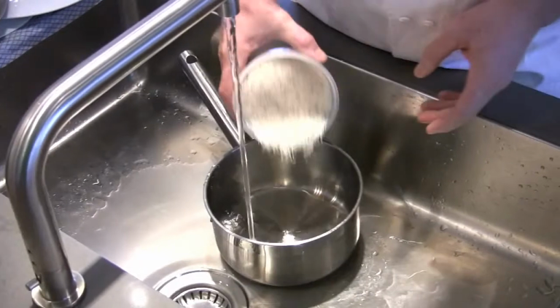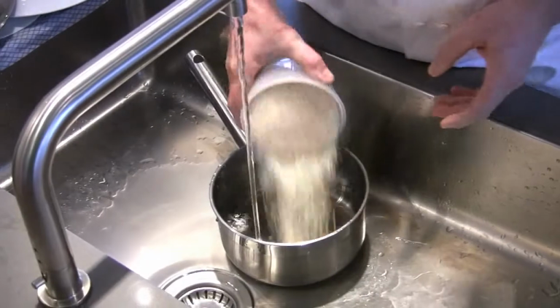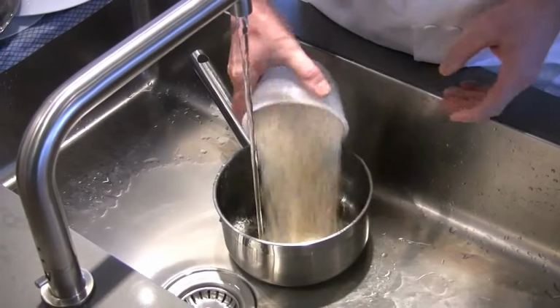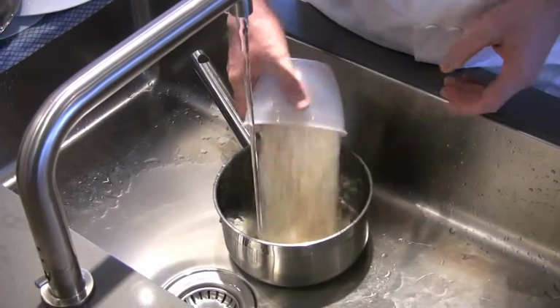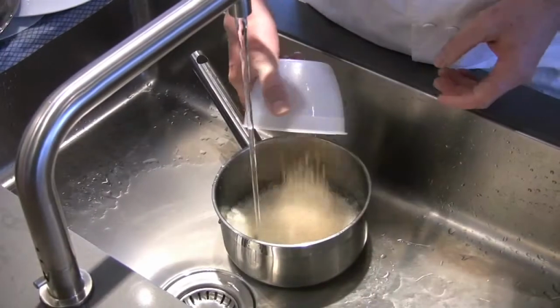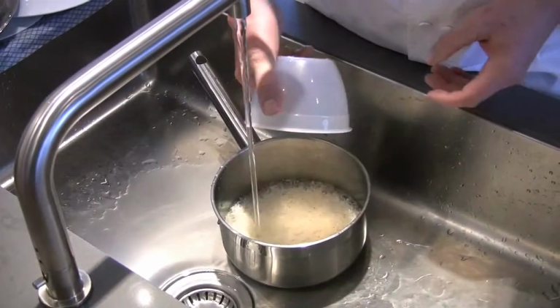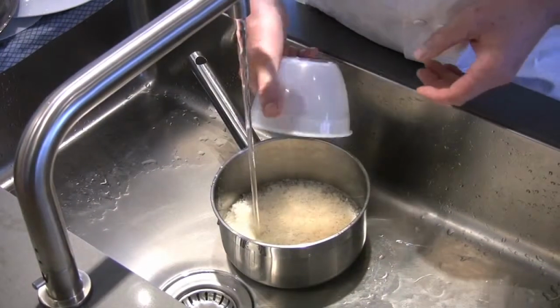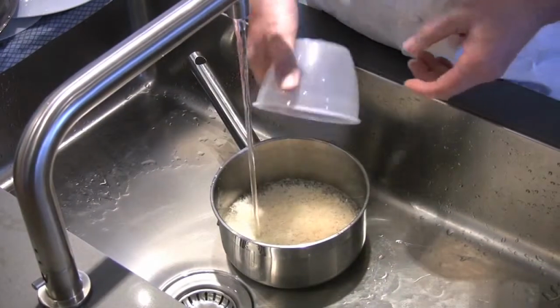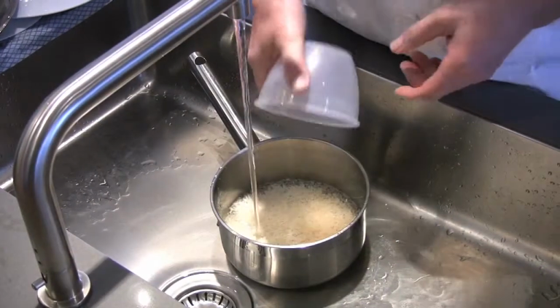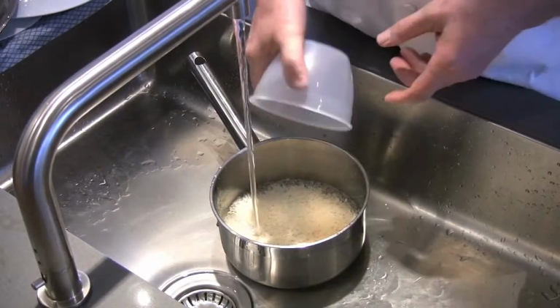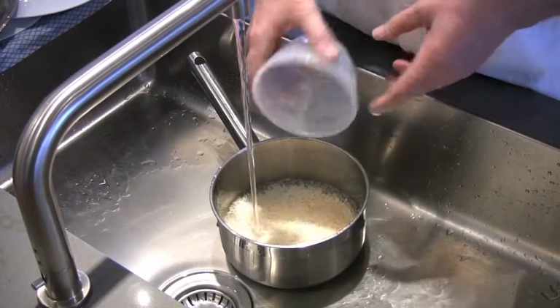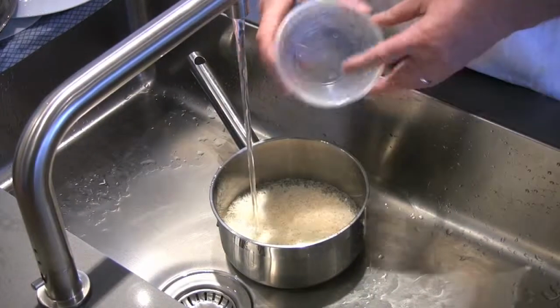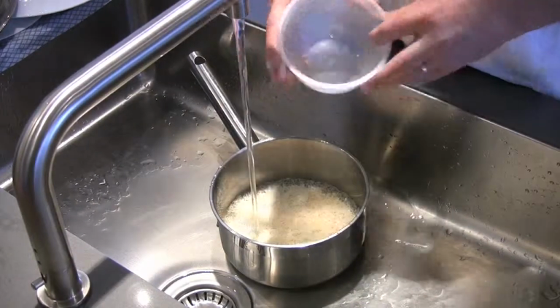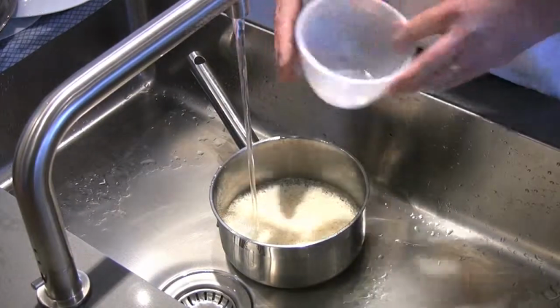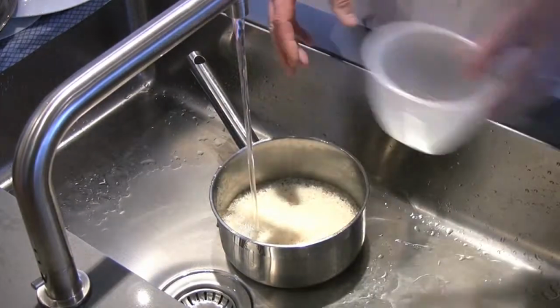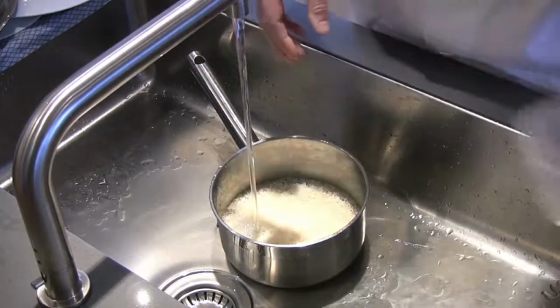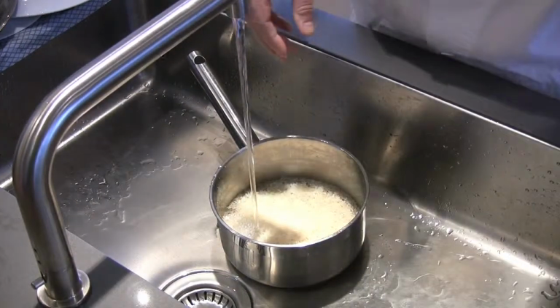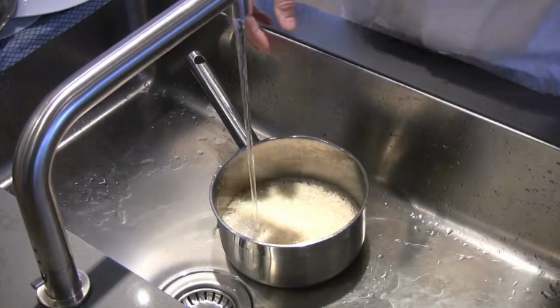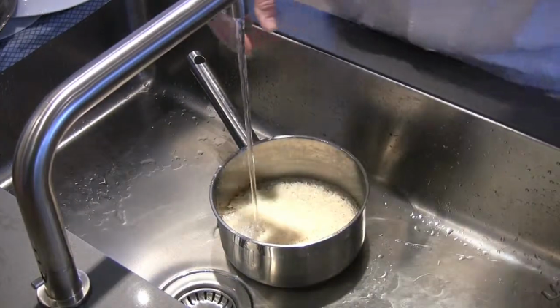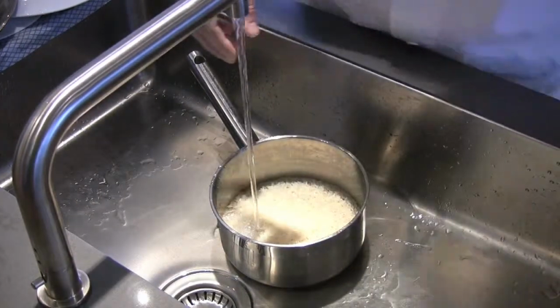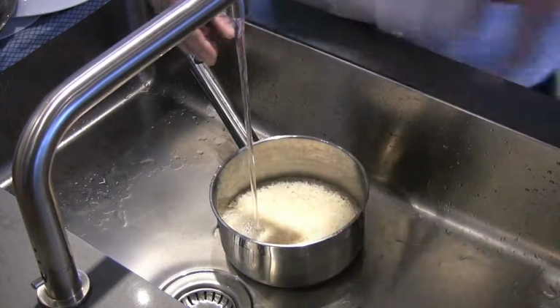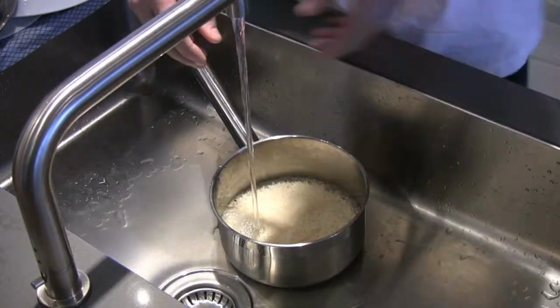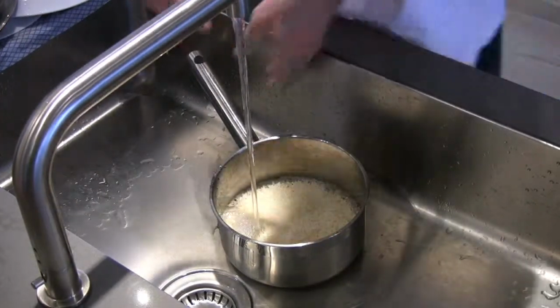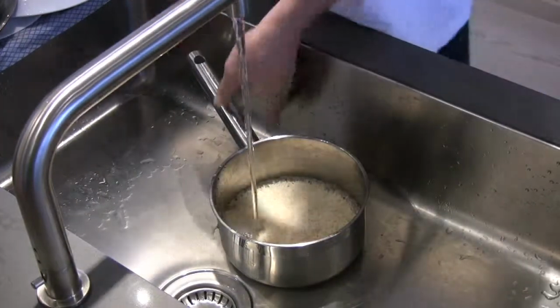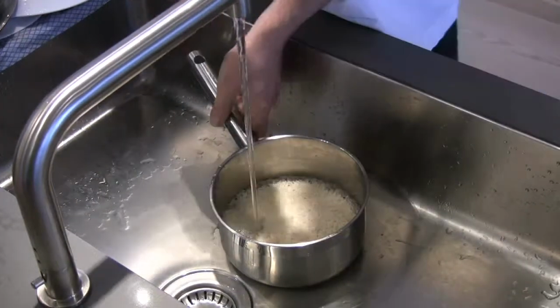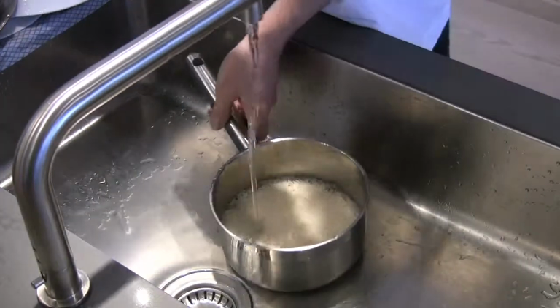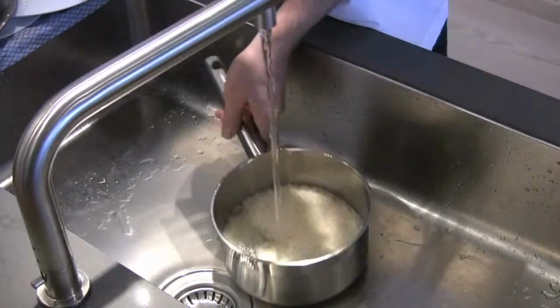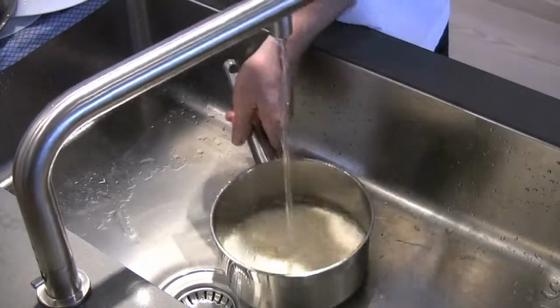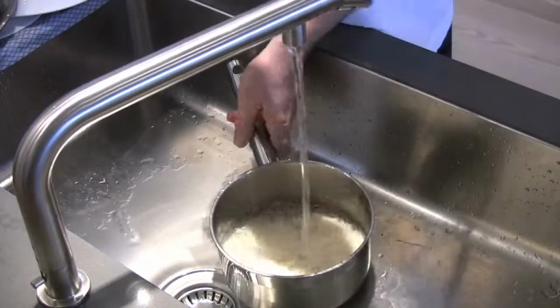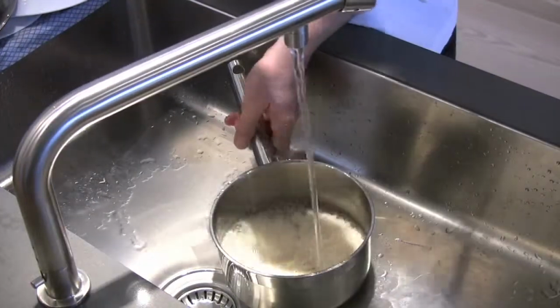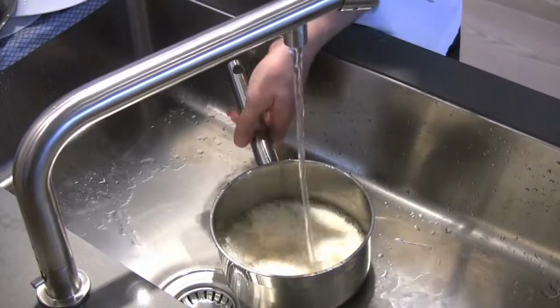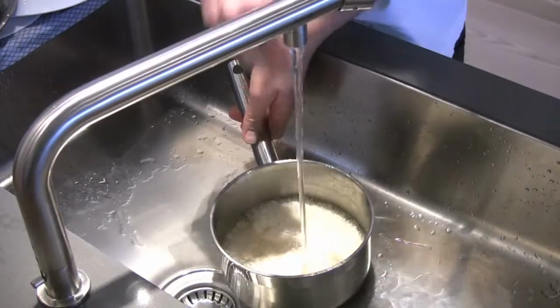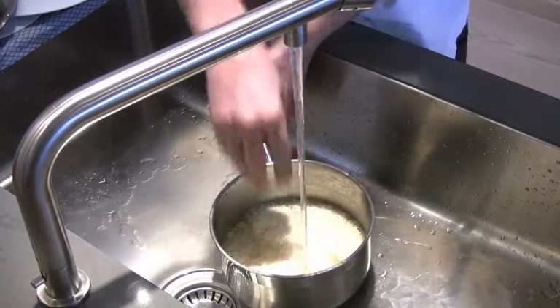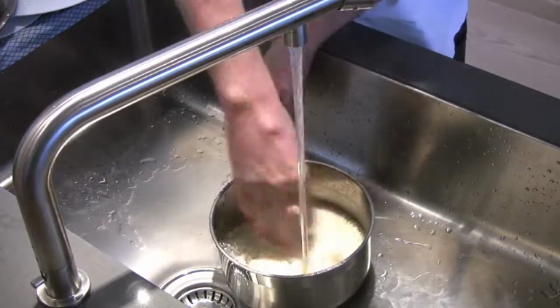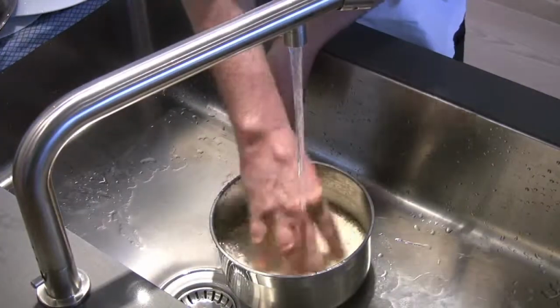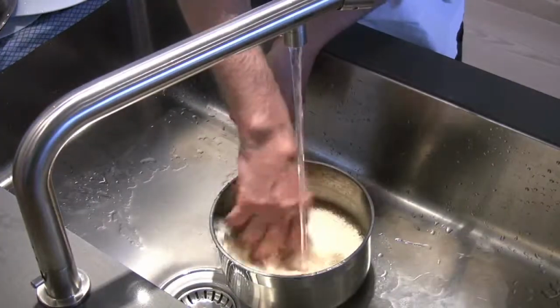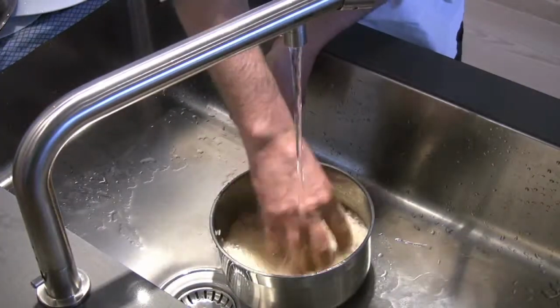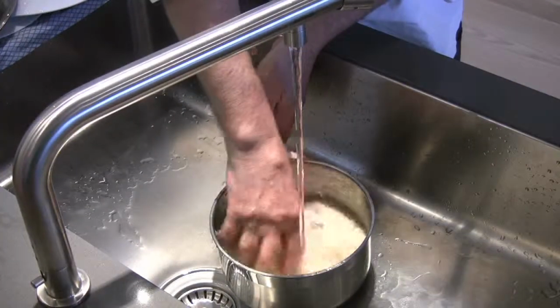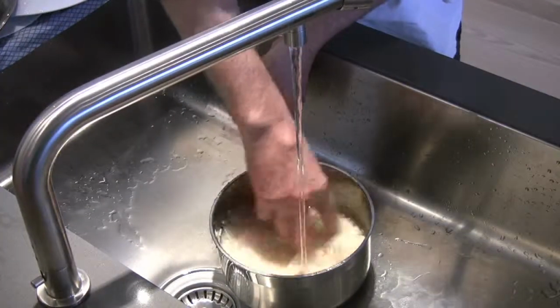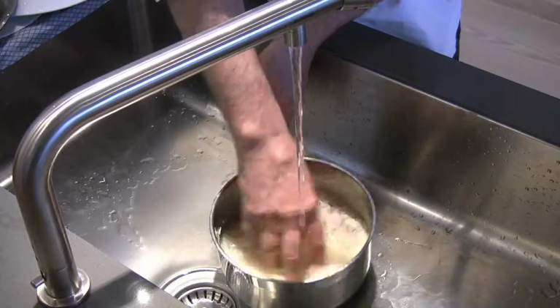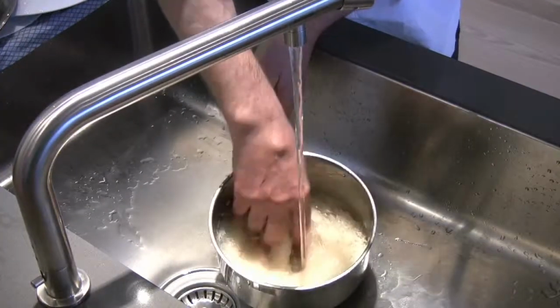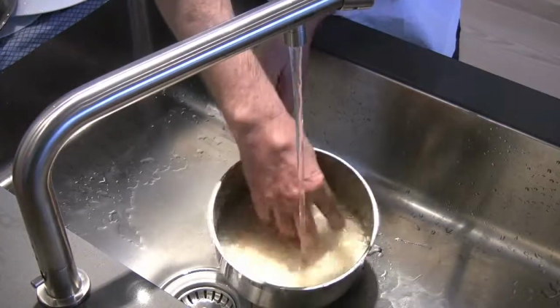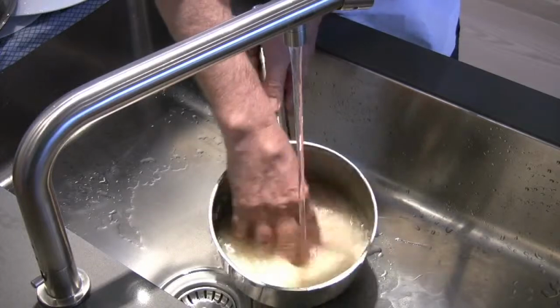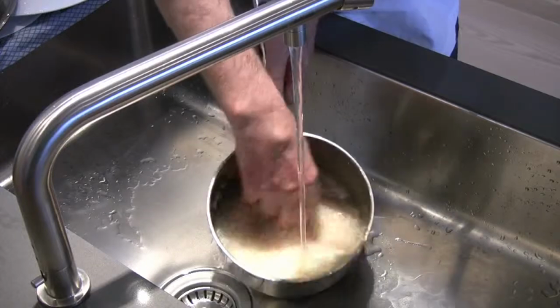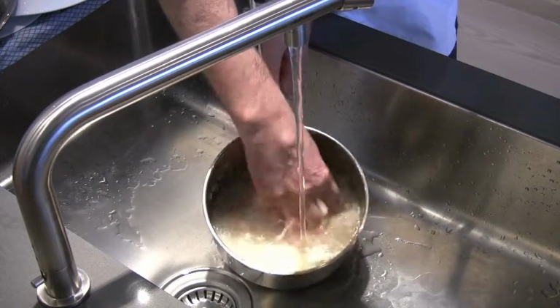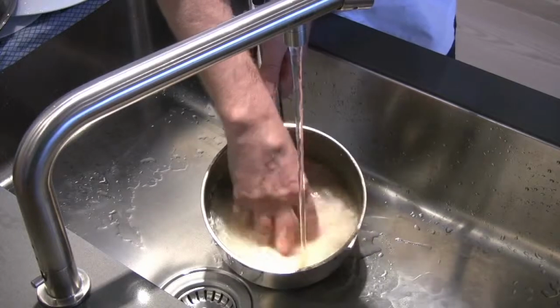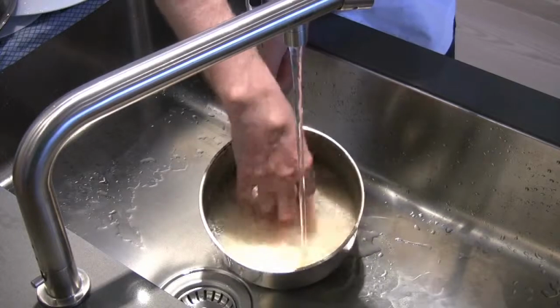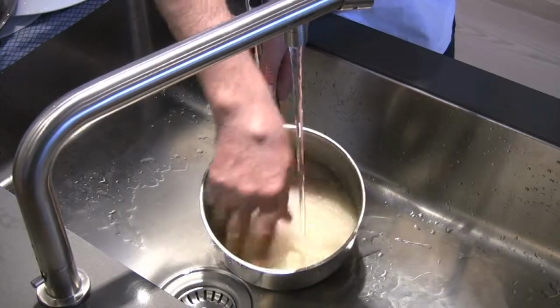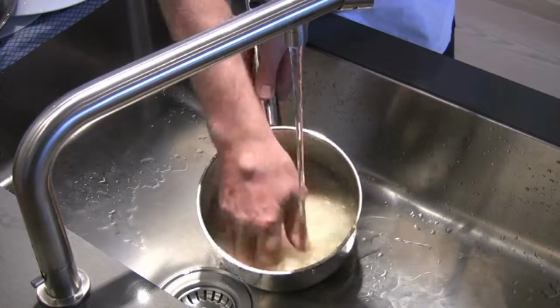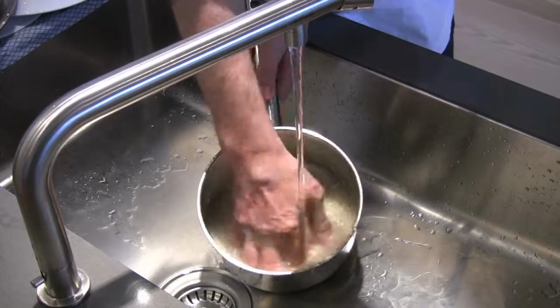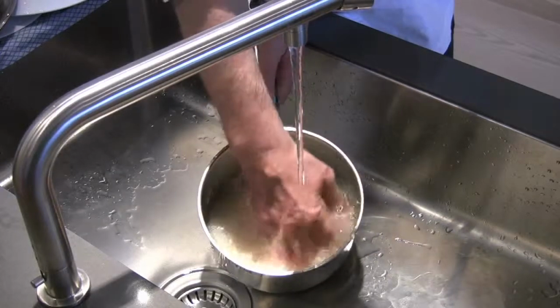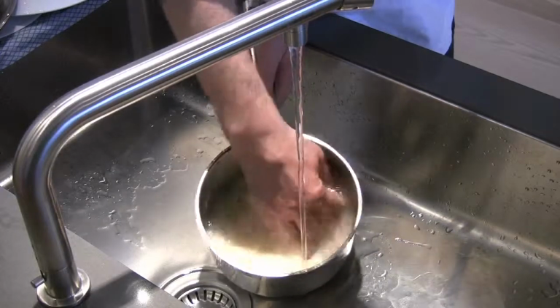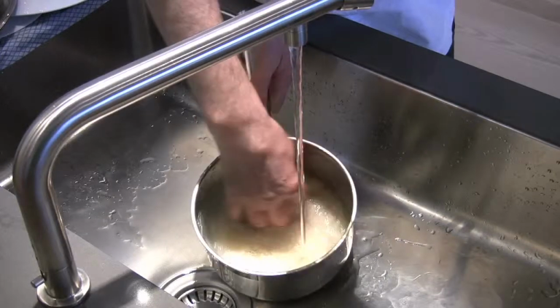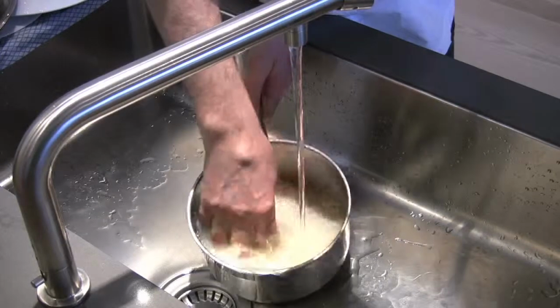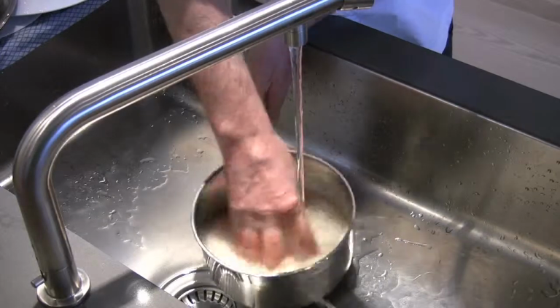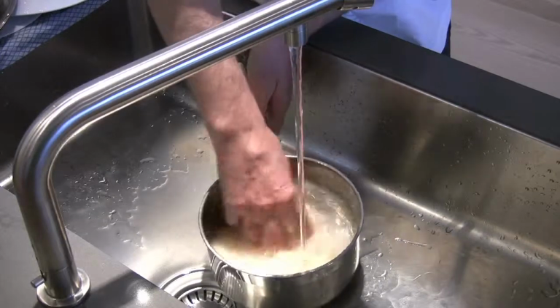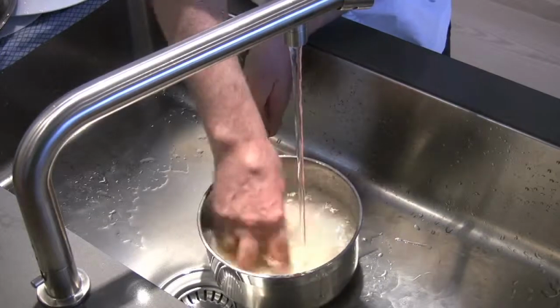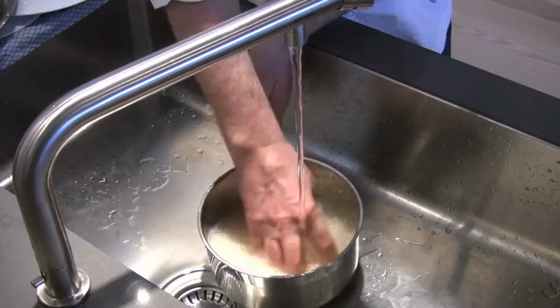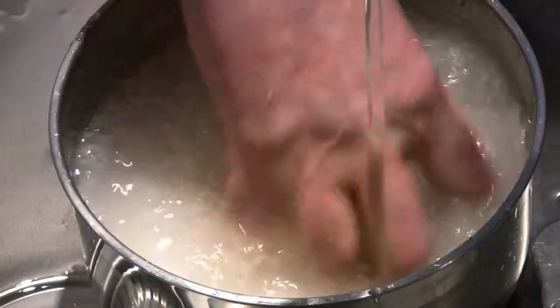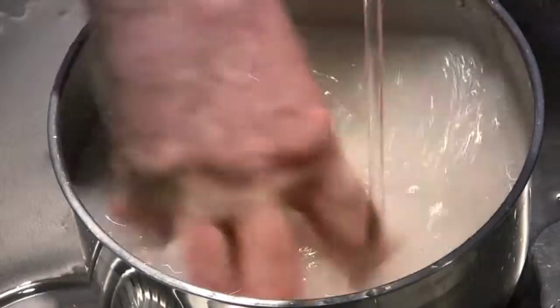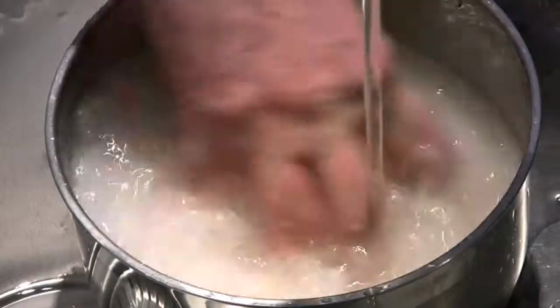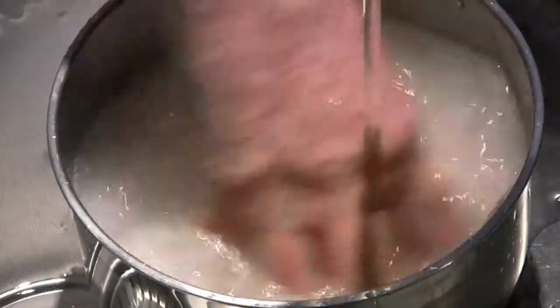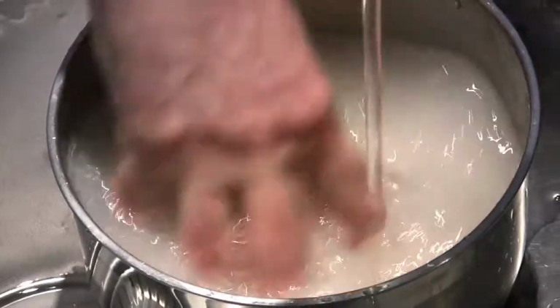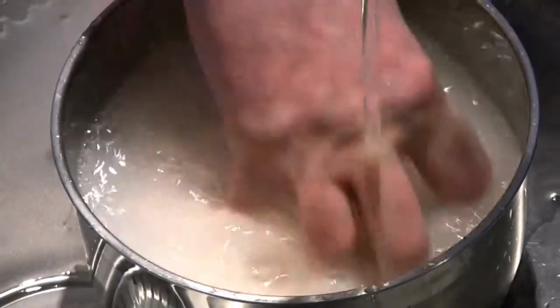One of the most common ingredients that people have trouble cooking is rice. I'm going to show you a couple of tips today that are going to help you along the process.